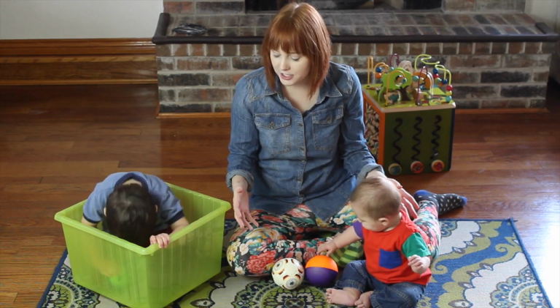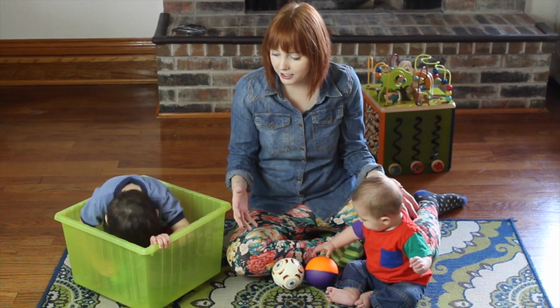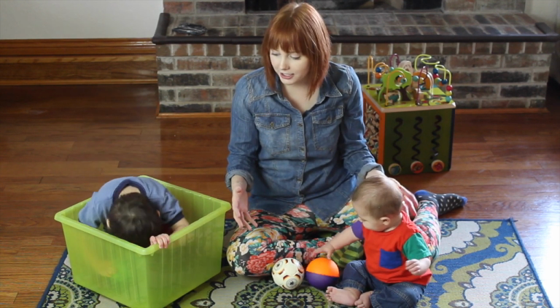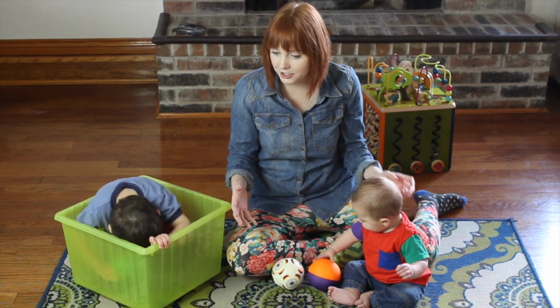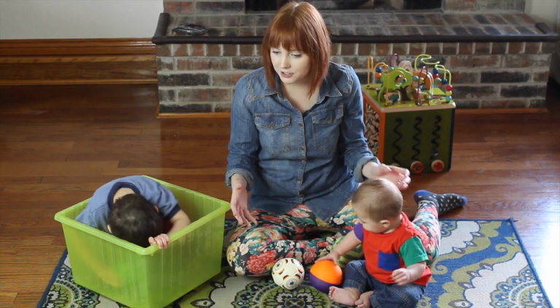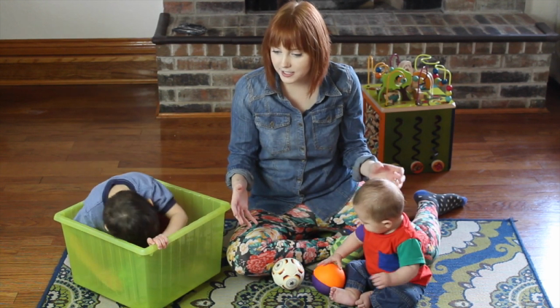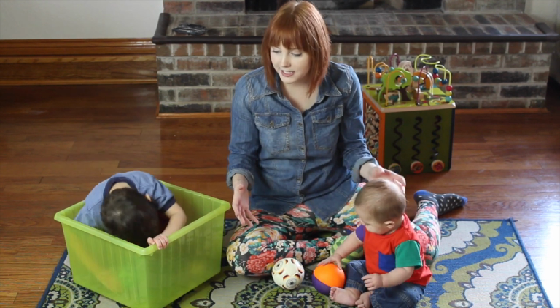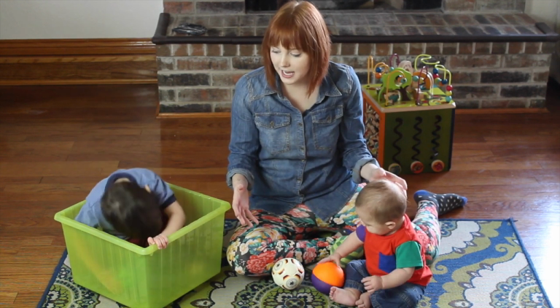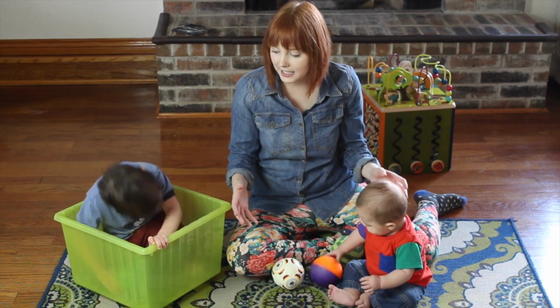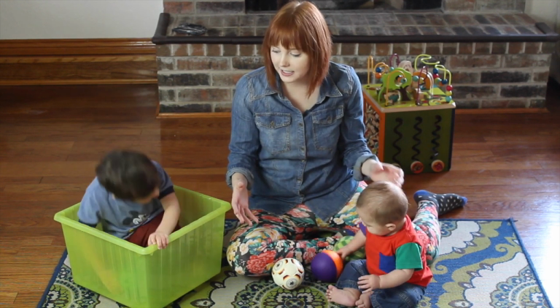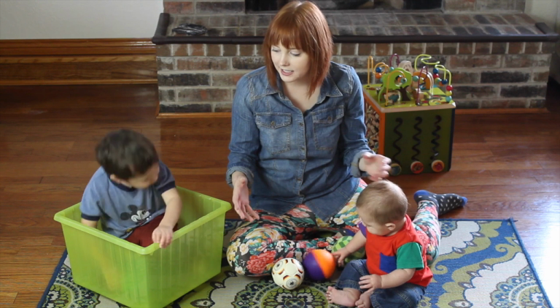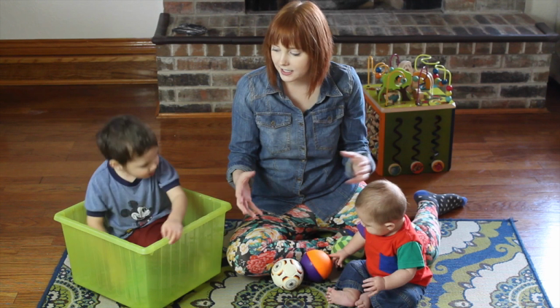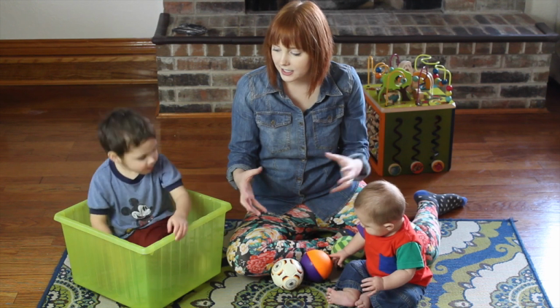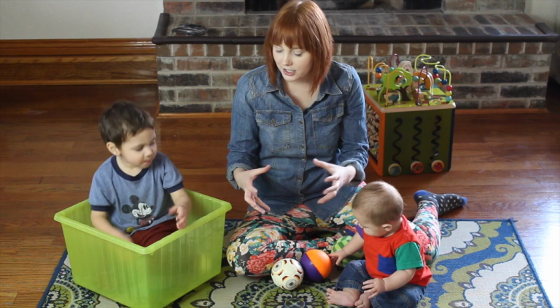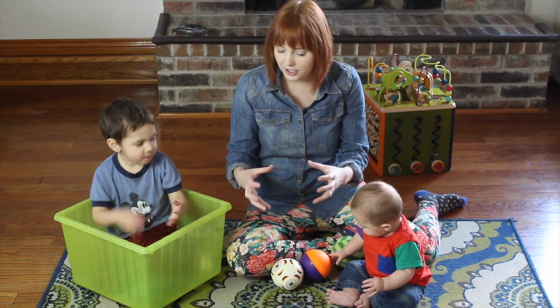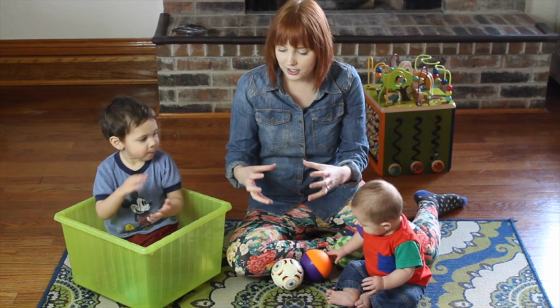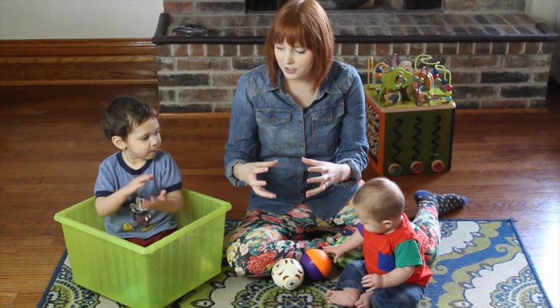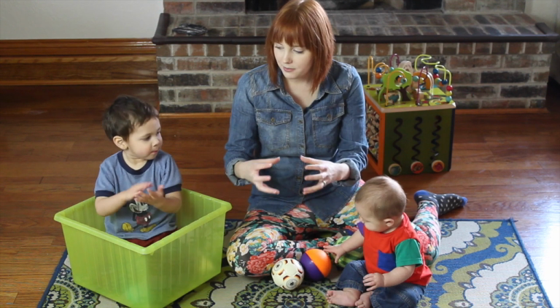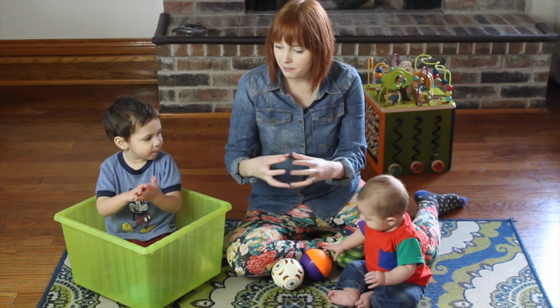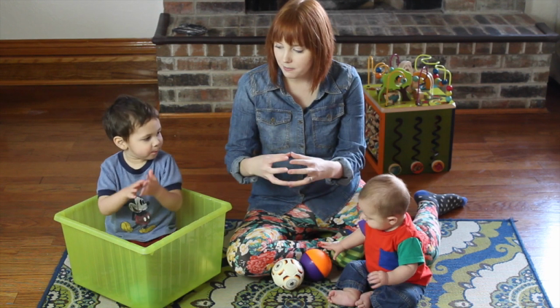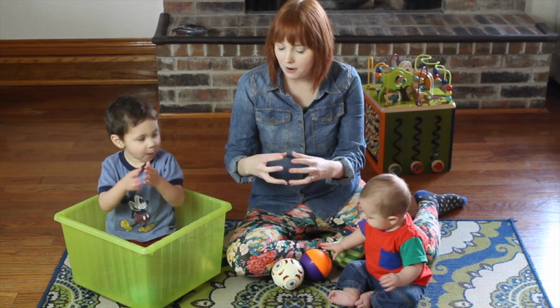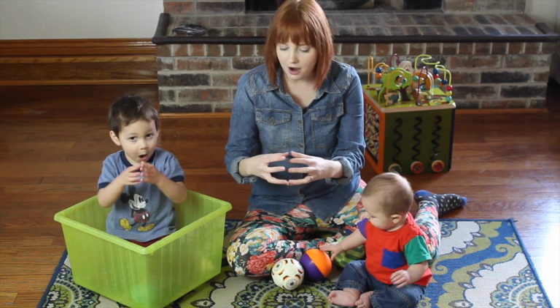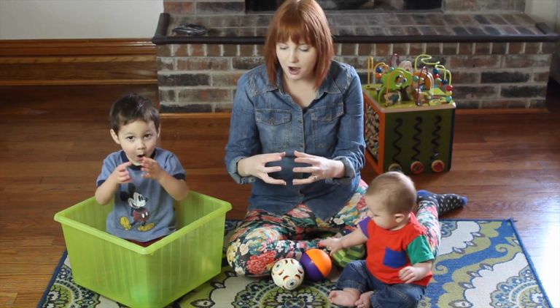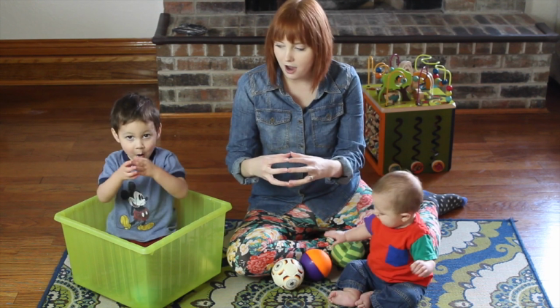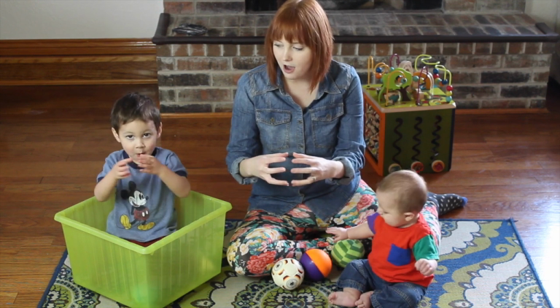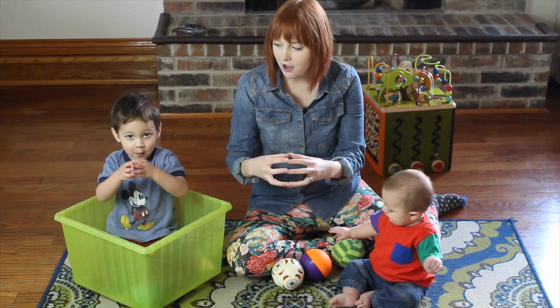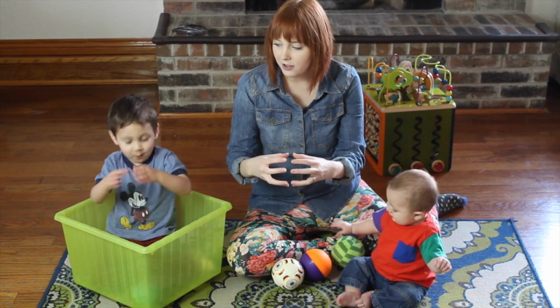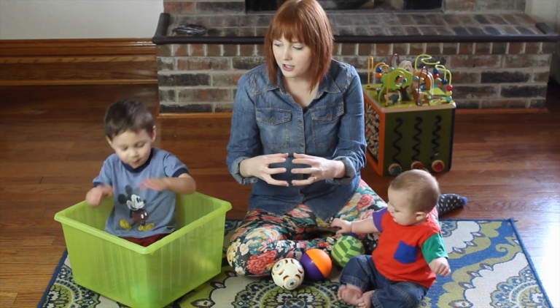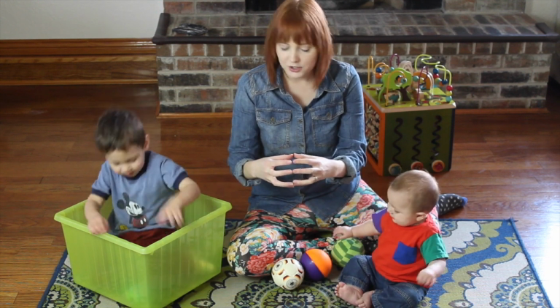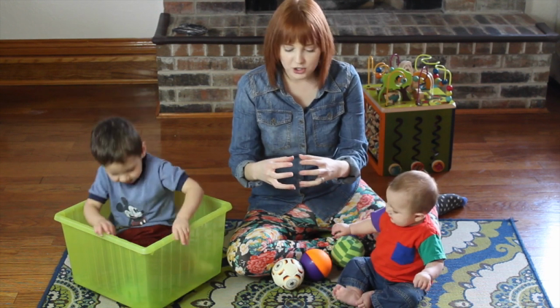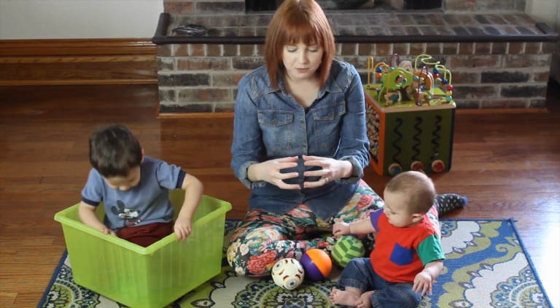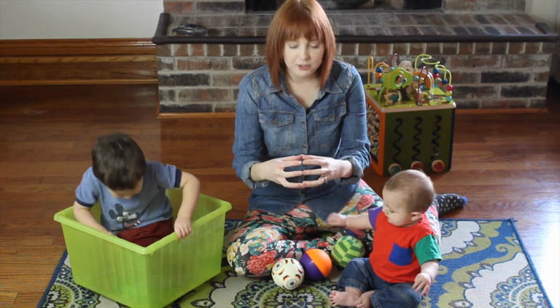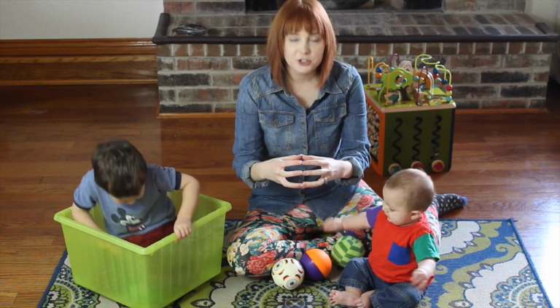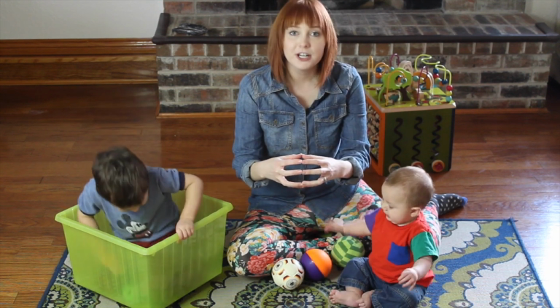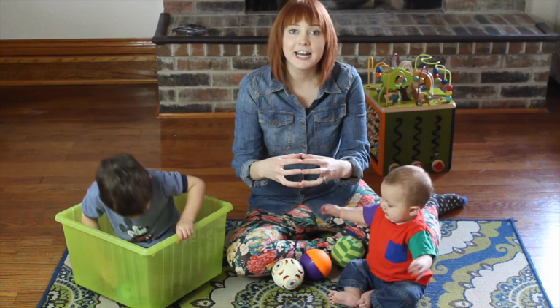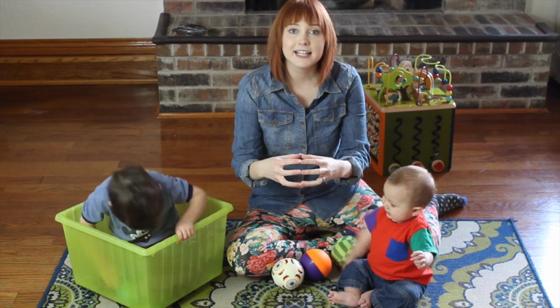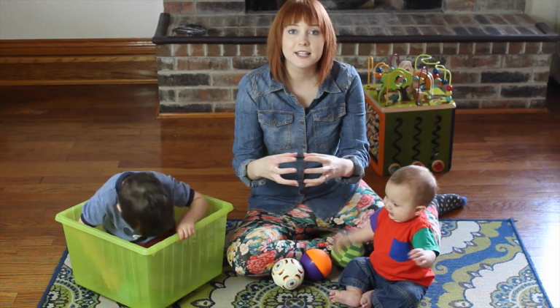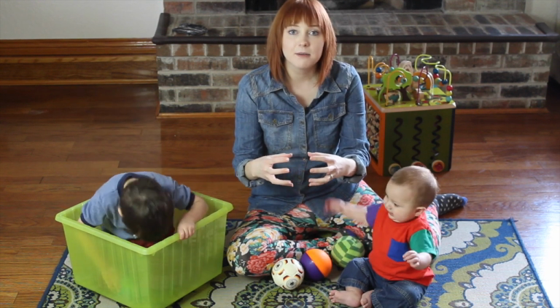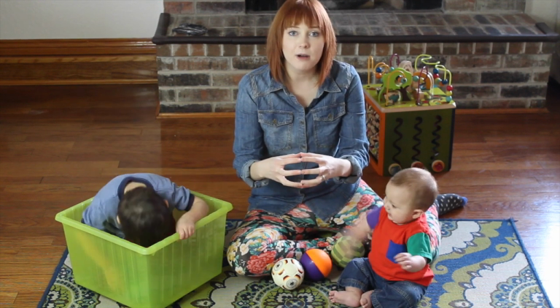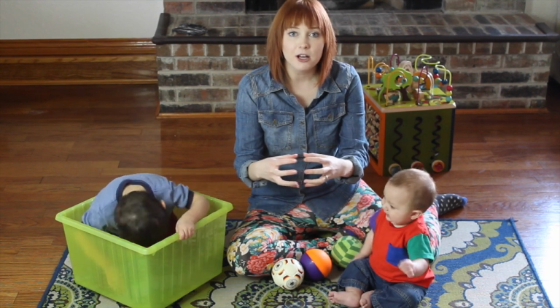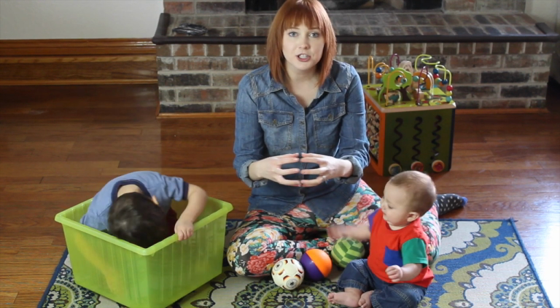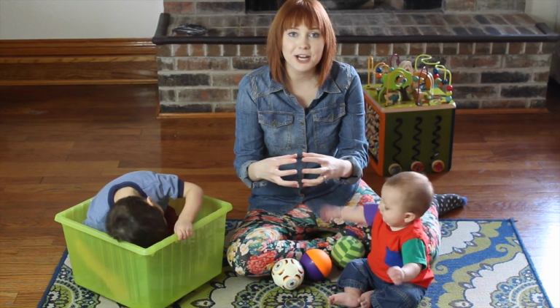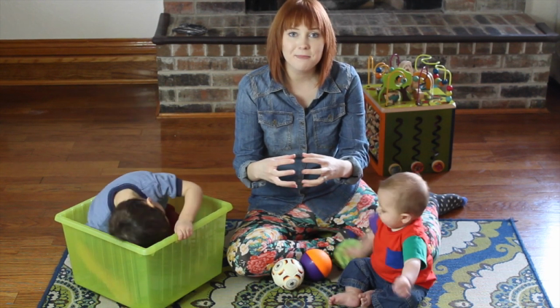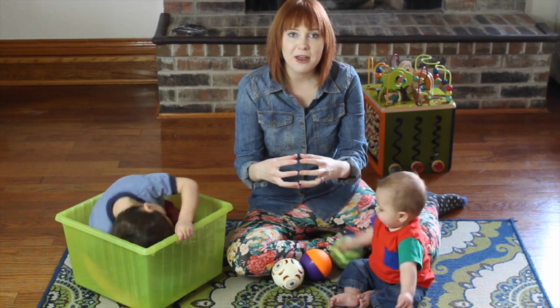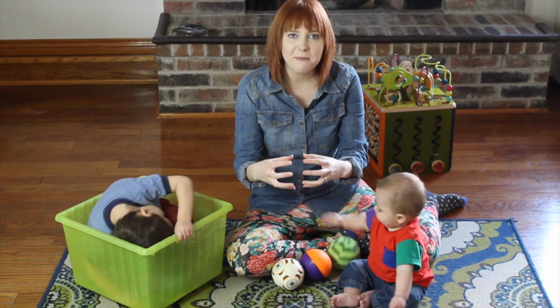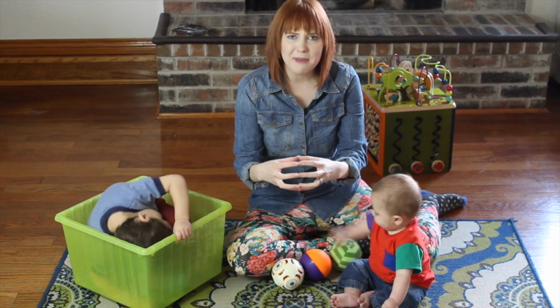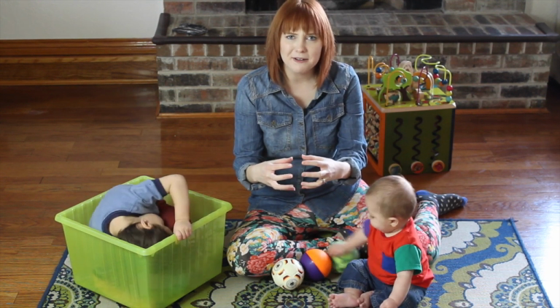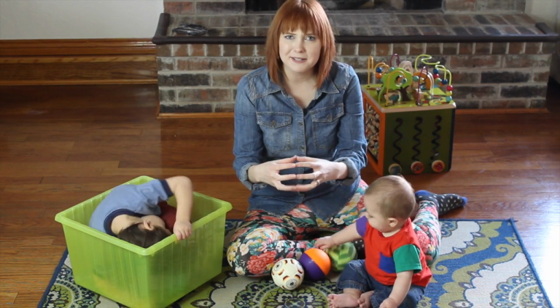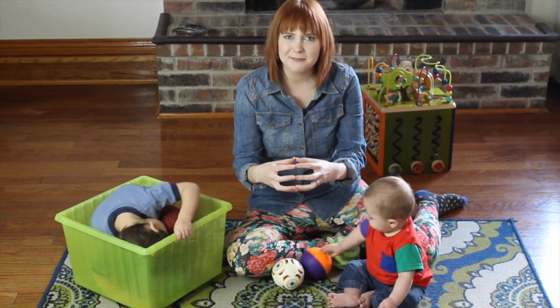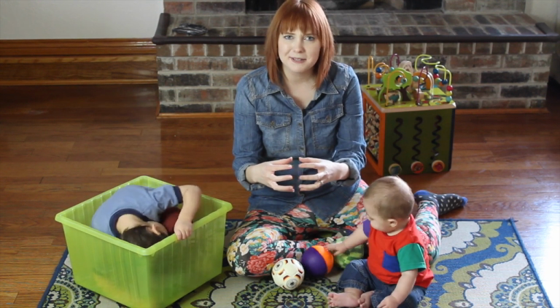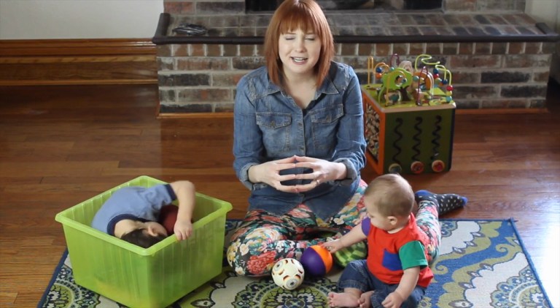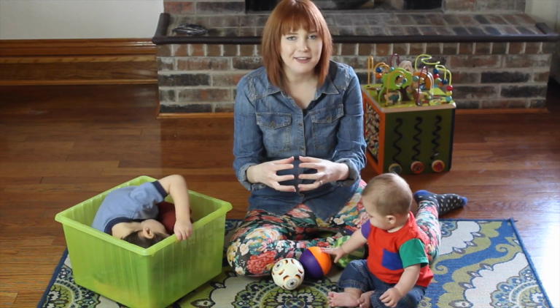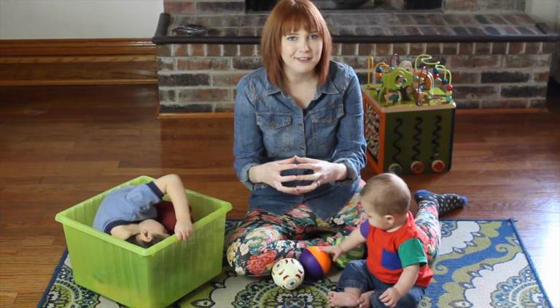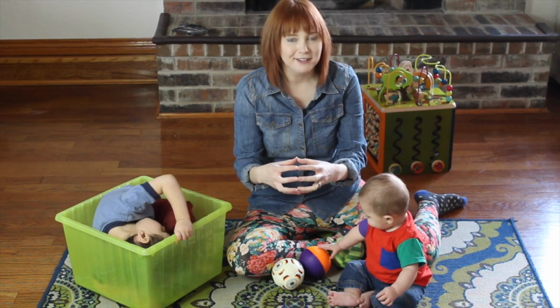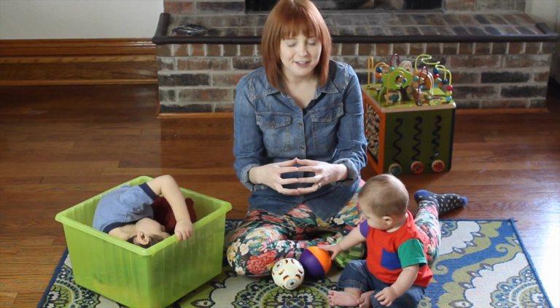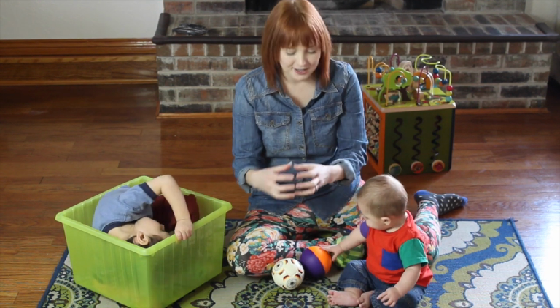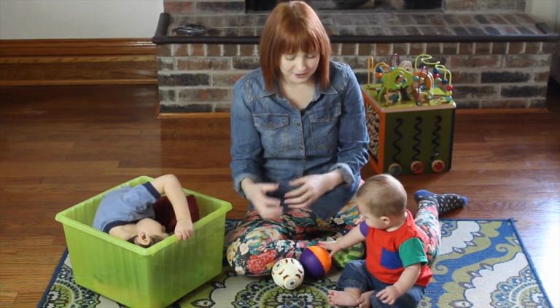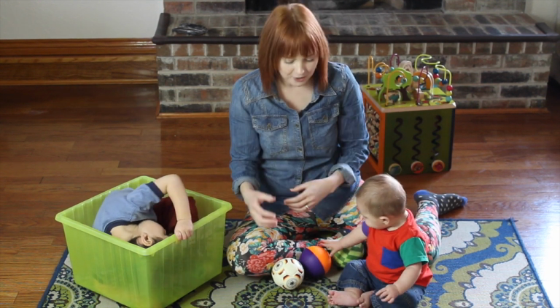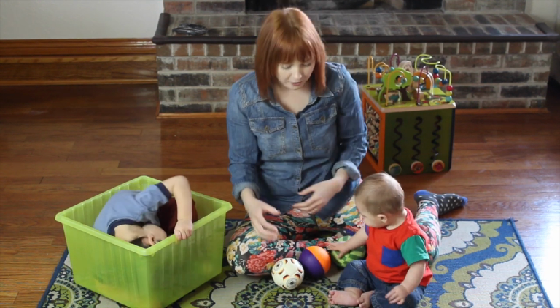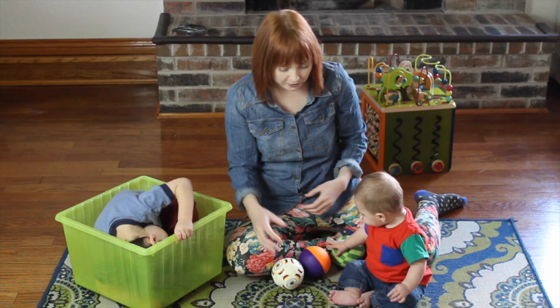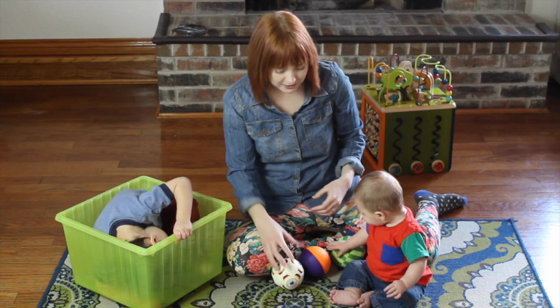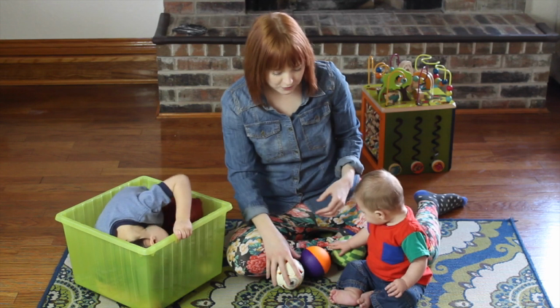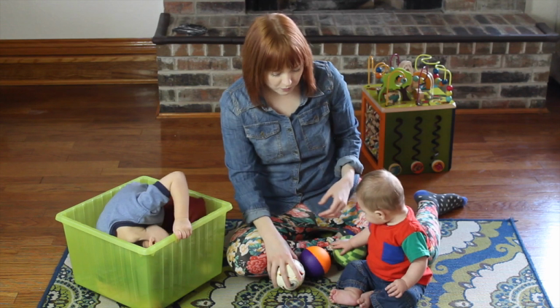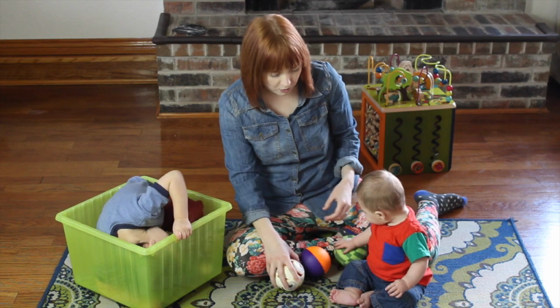So Darian, can you do the sign? Ball! So you put your hands in a ball shape and bounce them together. Totally doable.